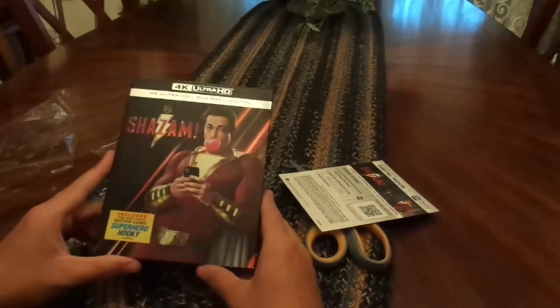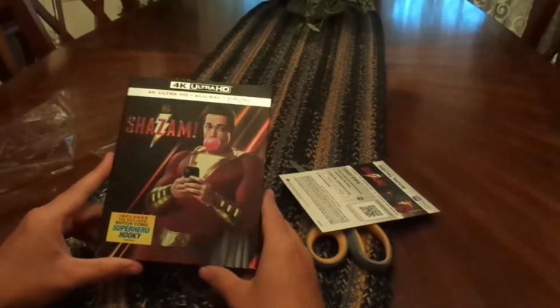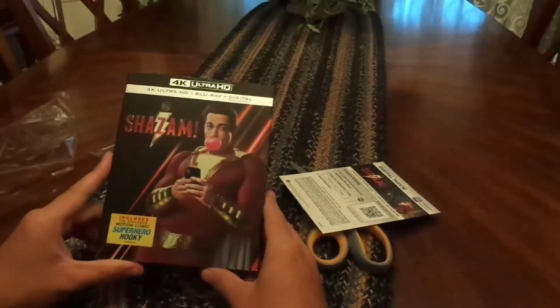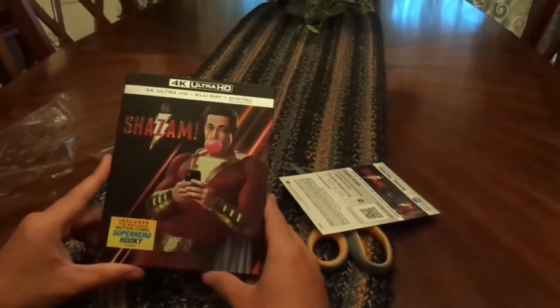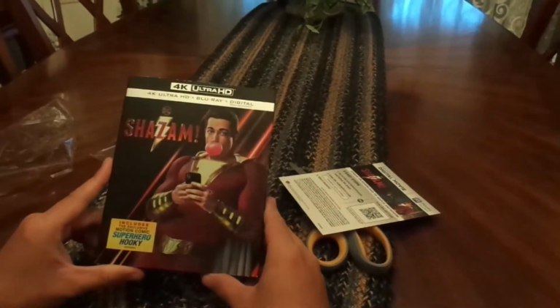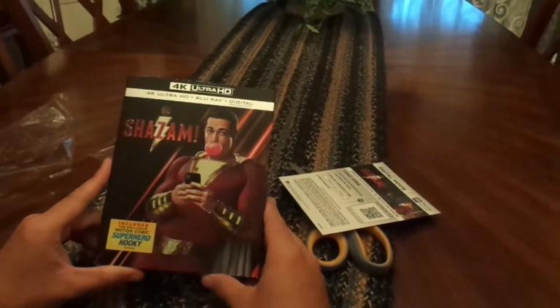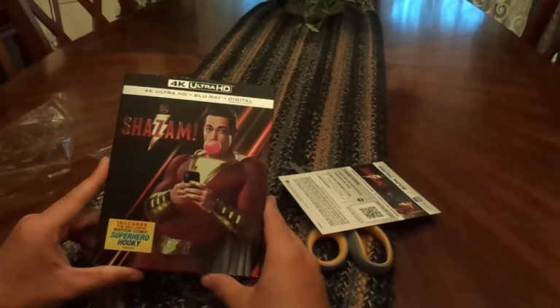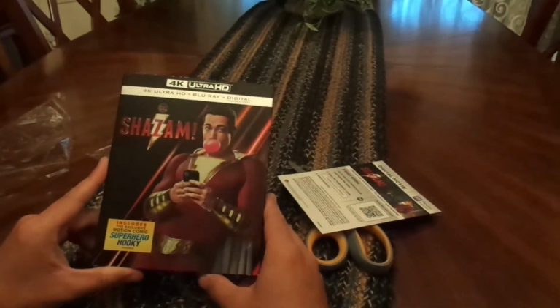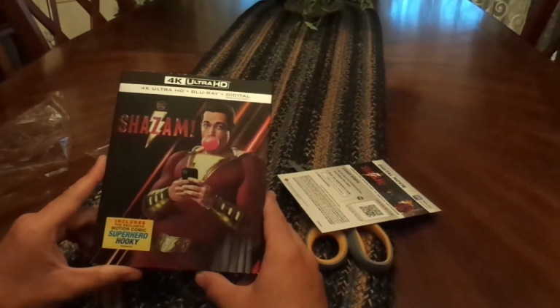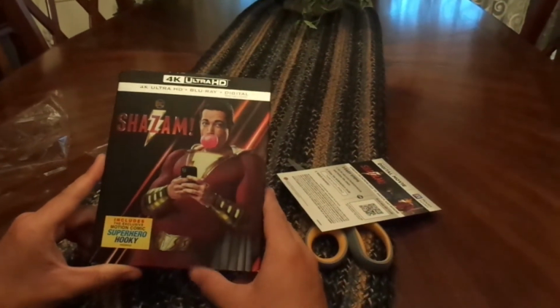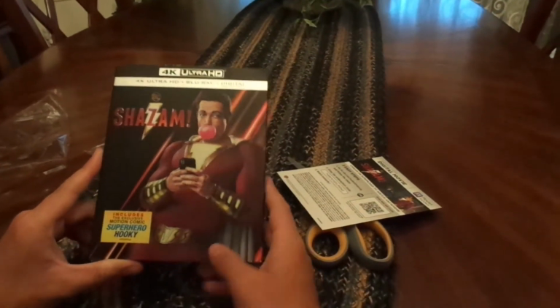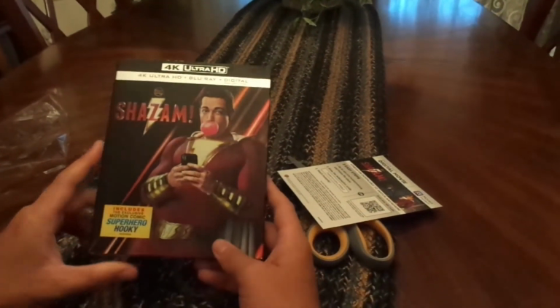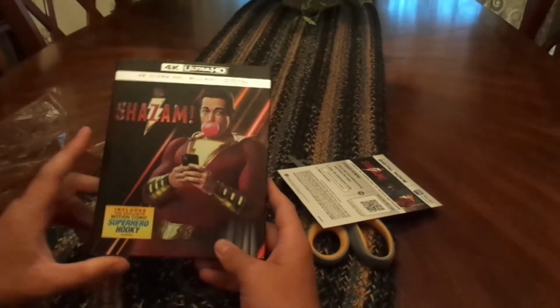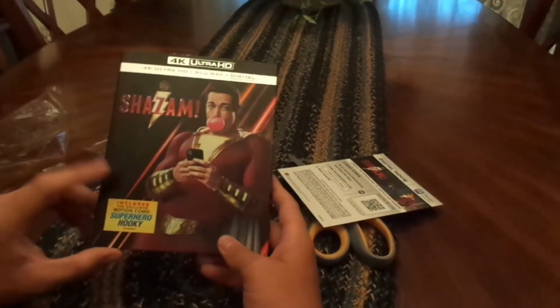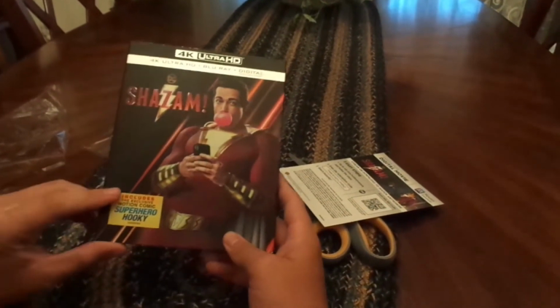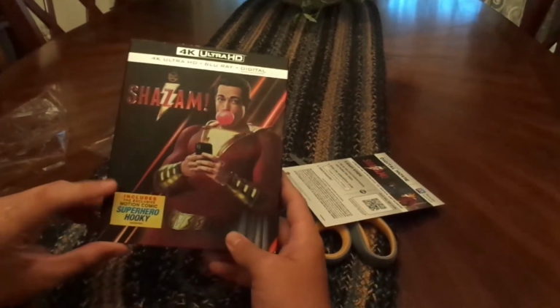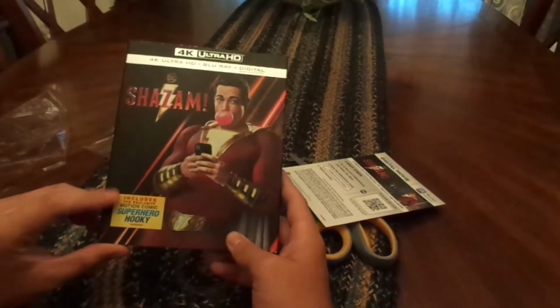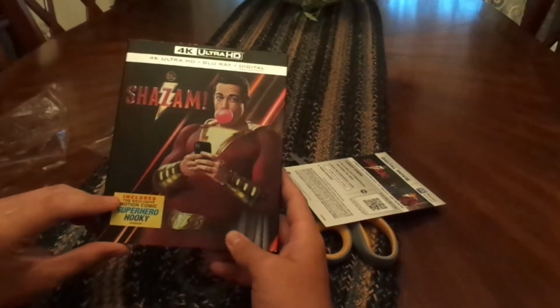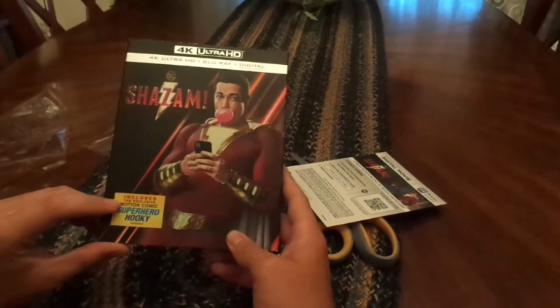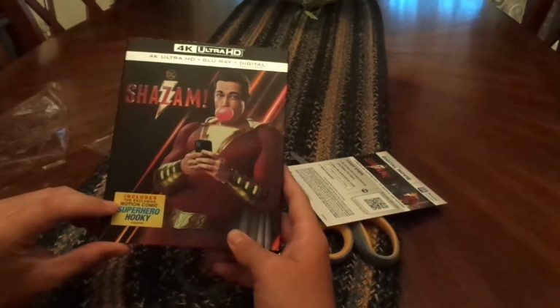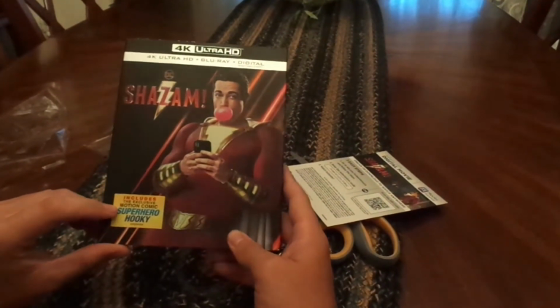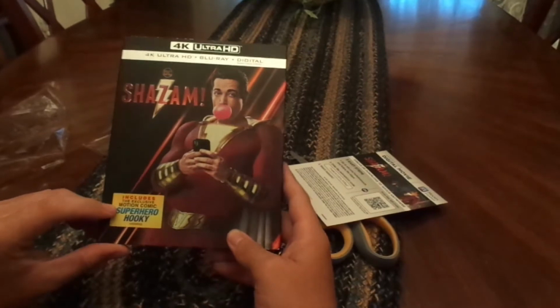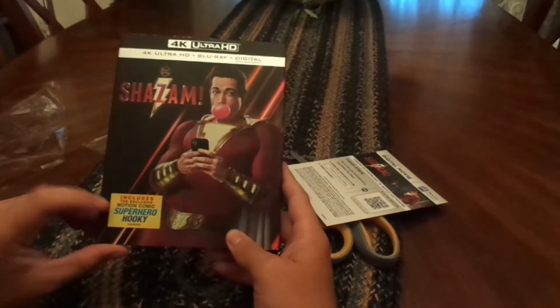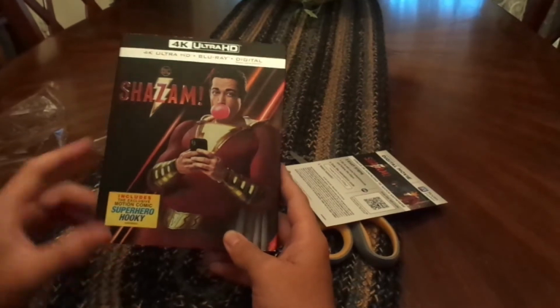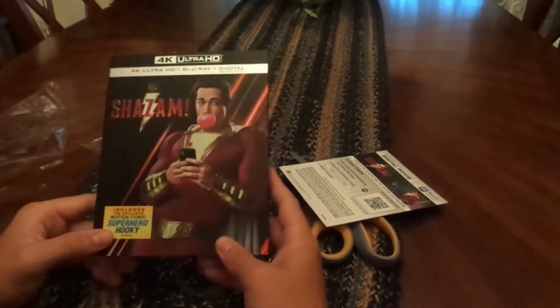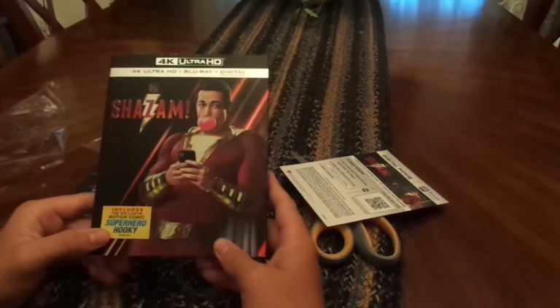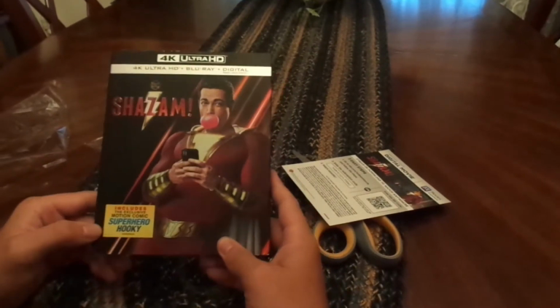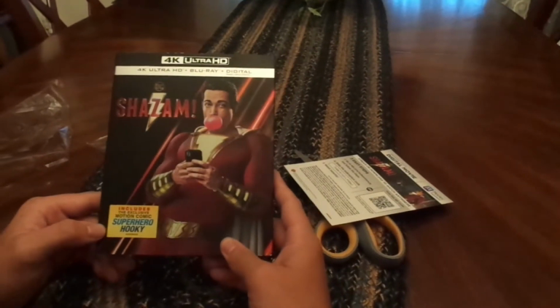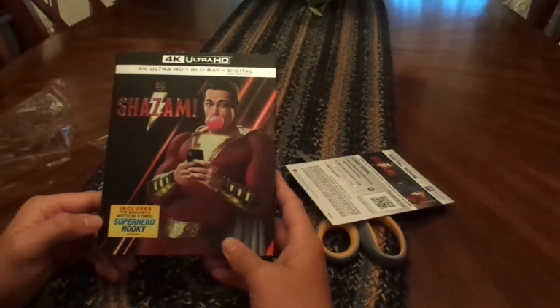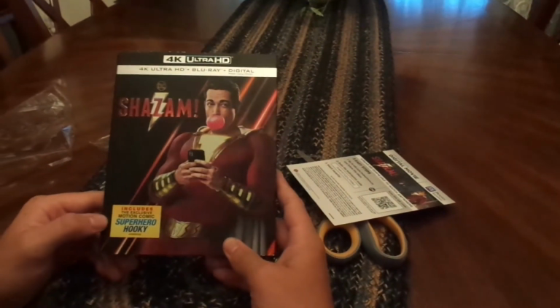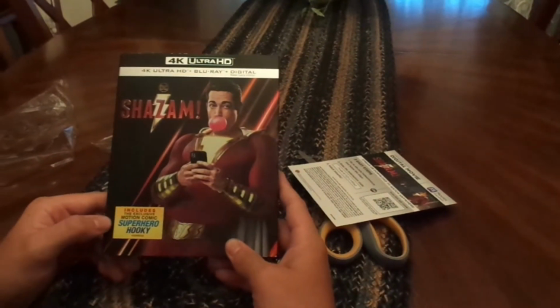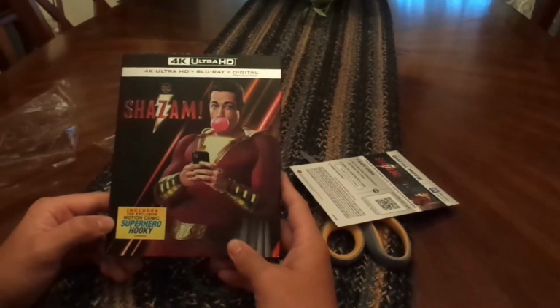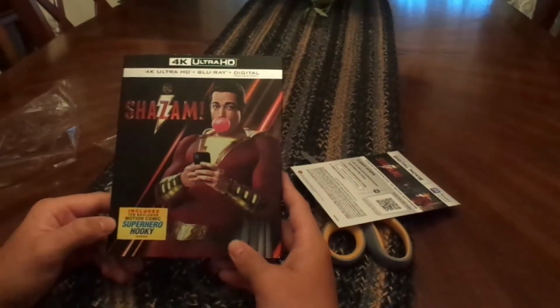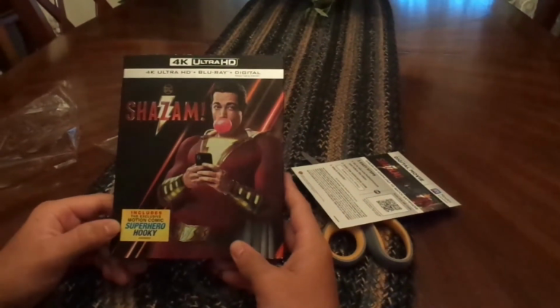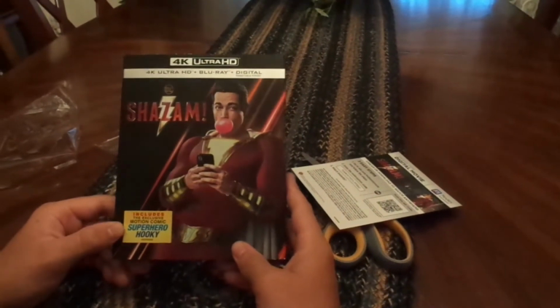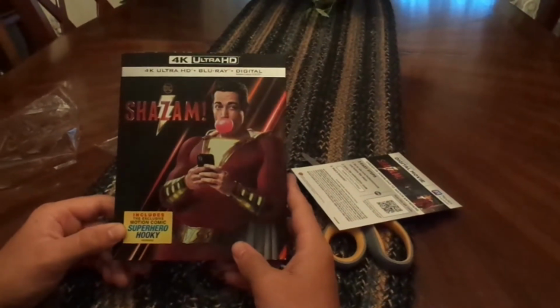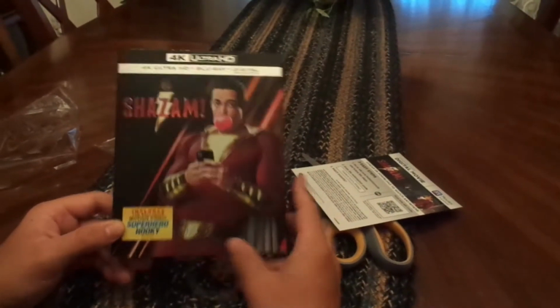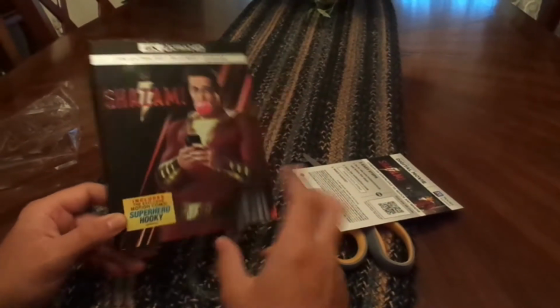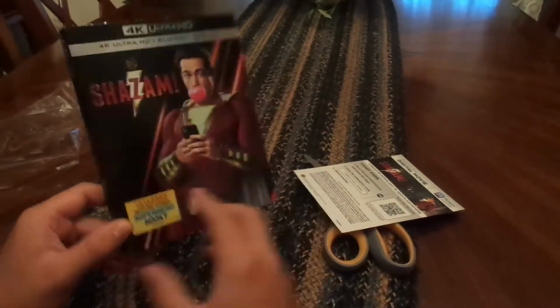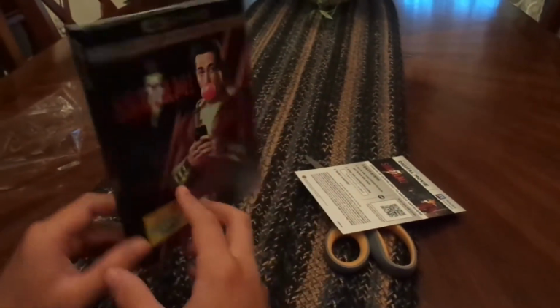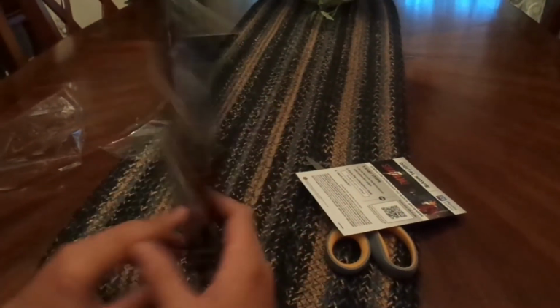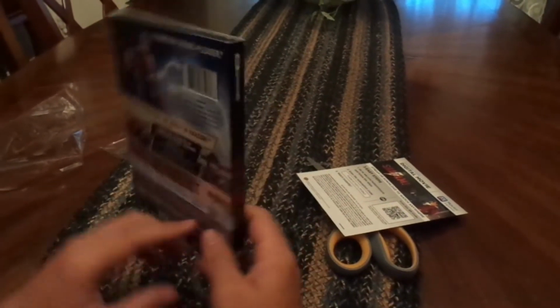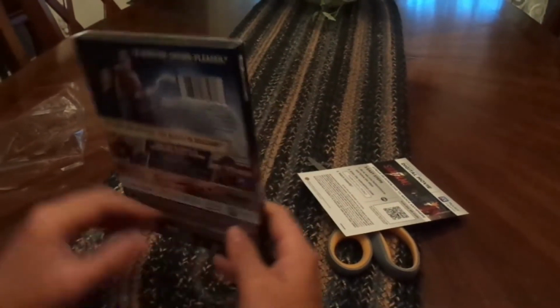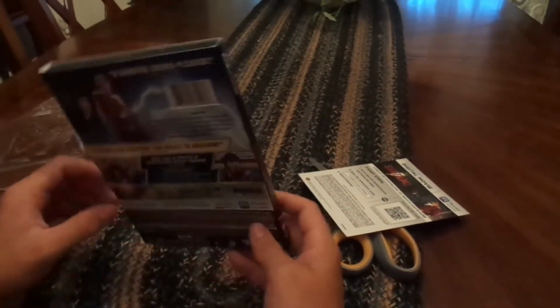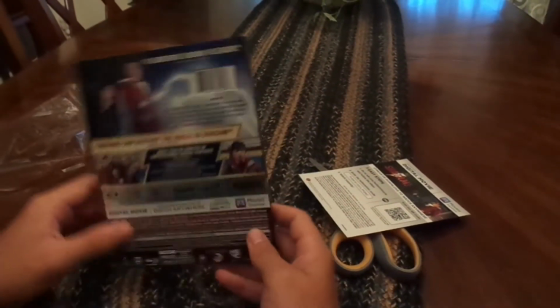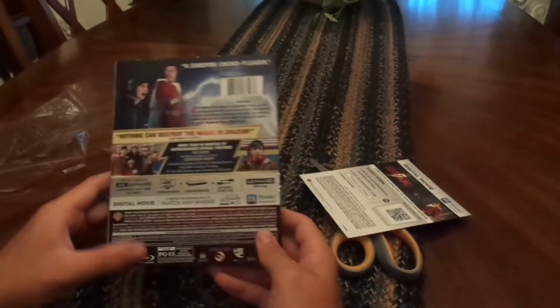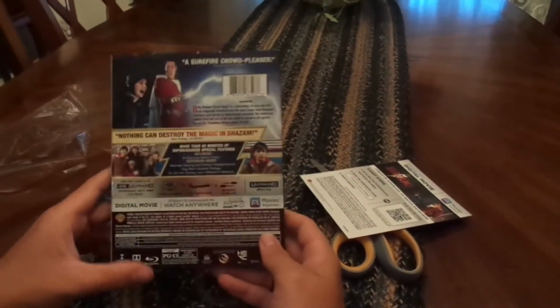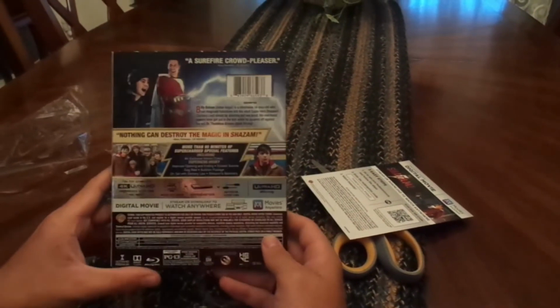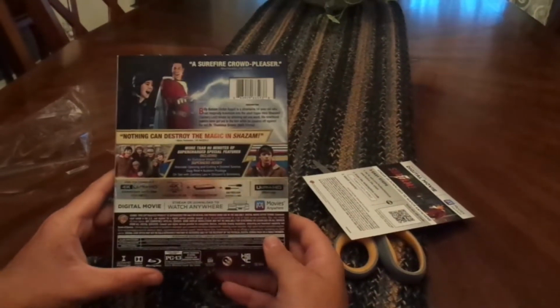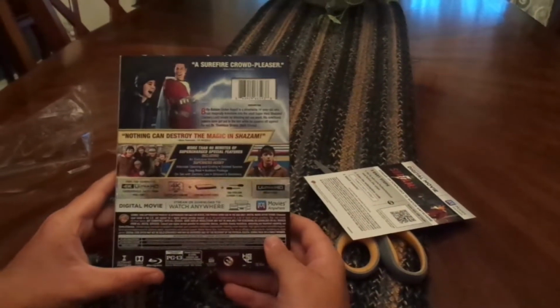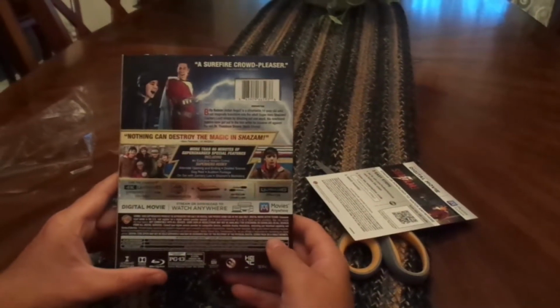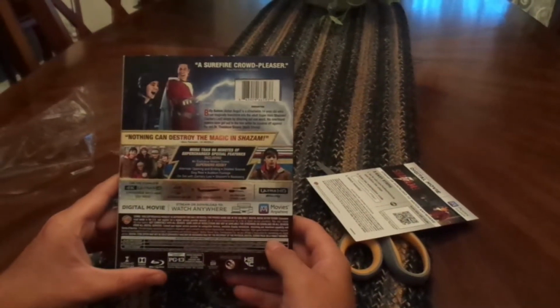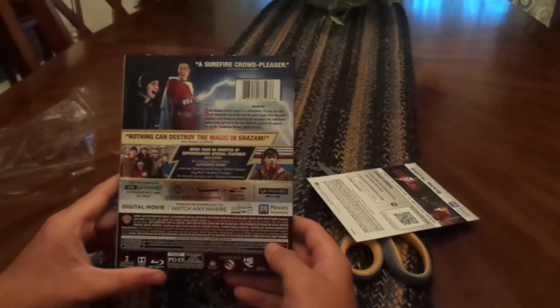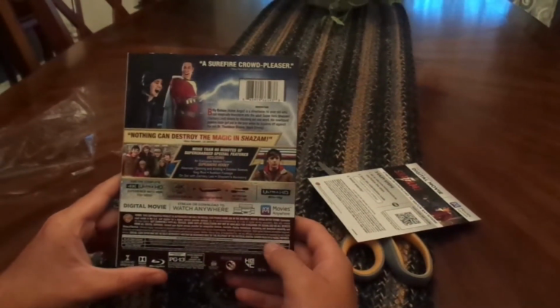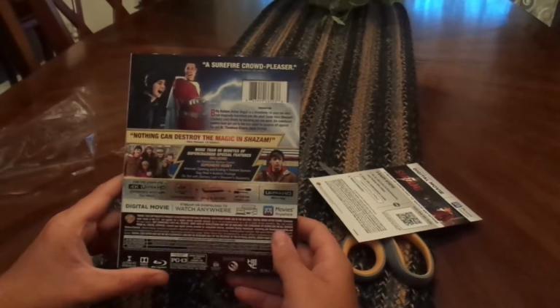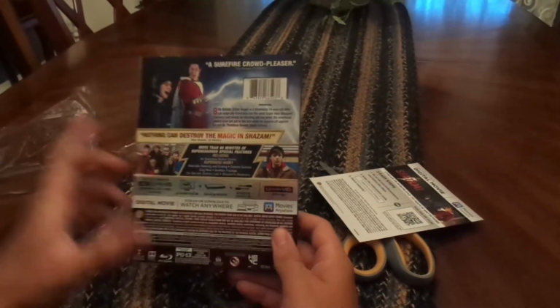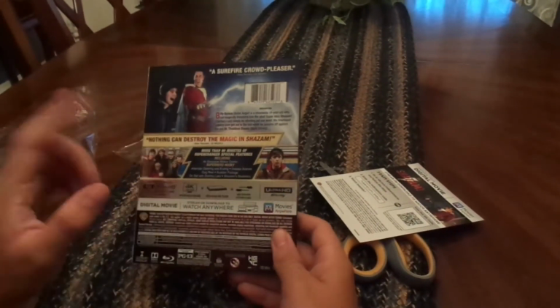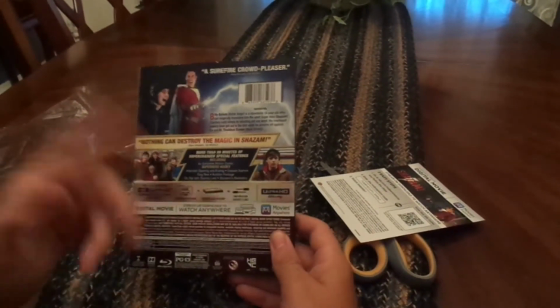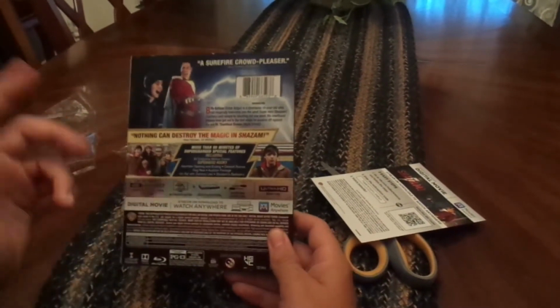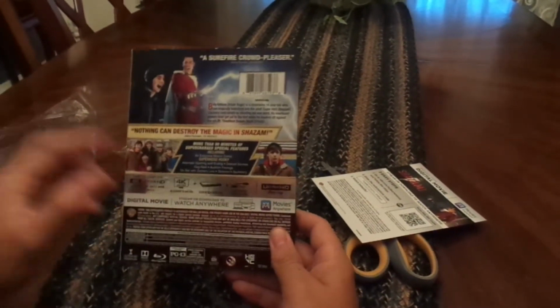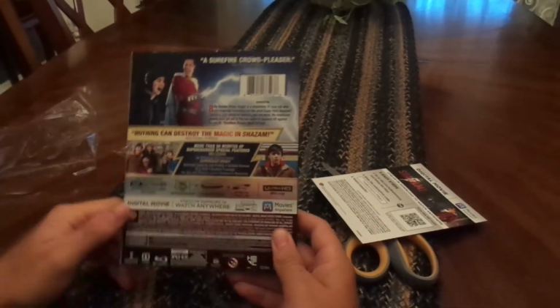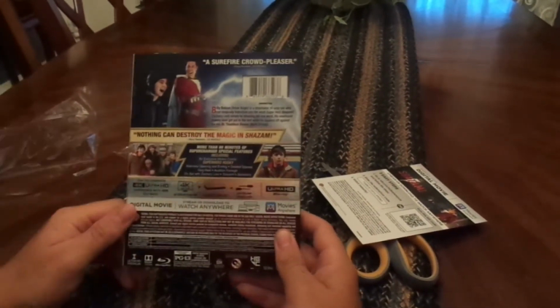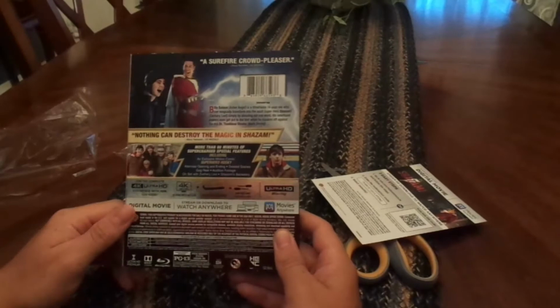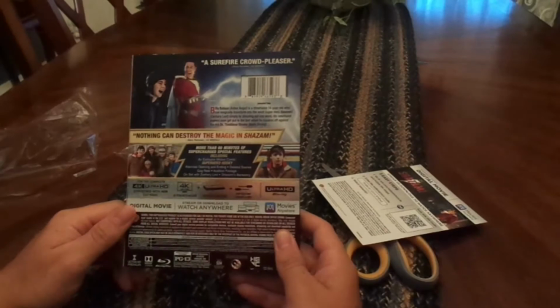I can't wait to watch this. It includes an exclusive motion comic called 'Superhero Hooky' — I don't know what that is, we'll have to check it out — and a bunch of cool special features as well.